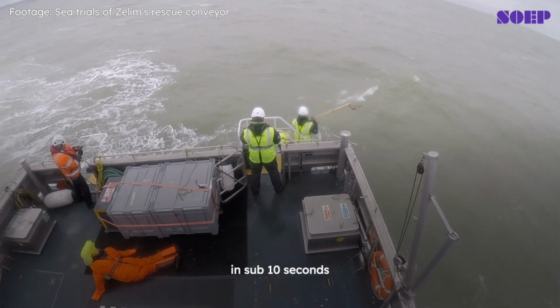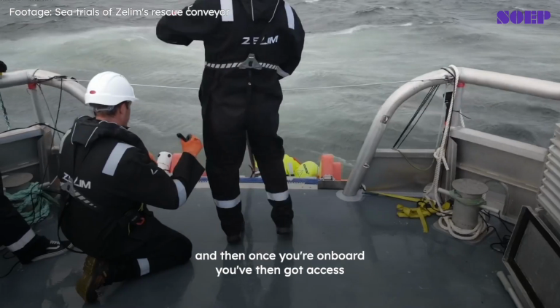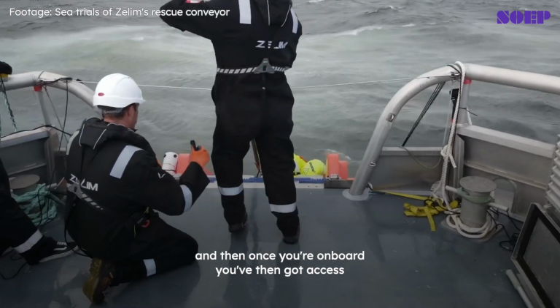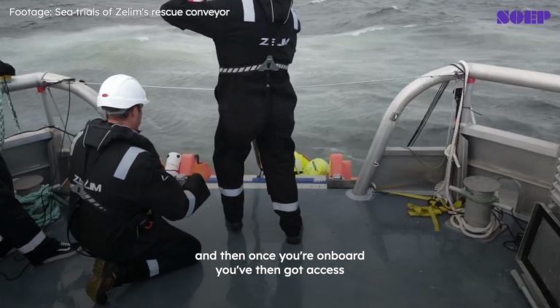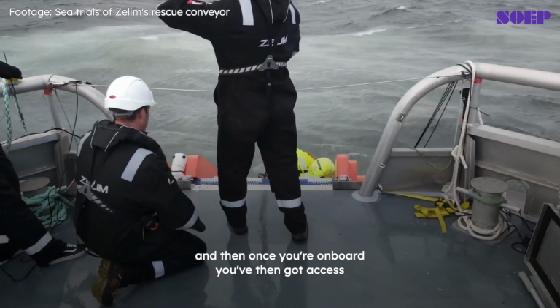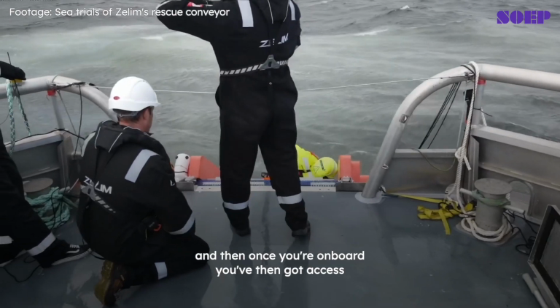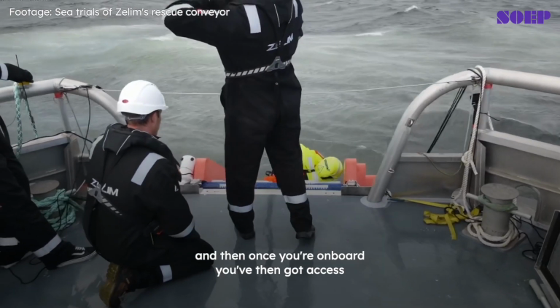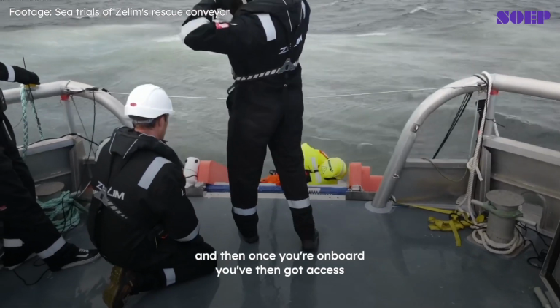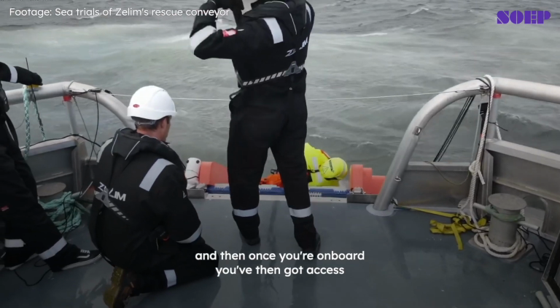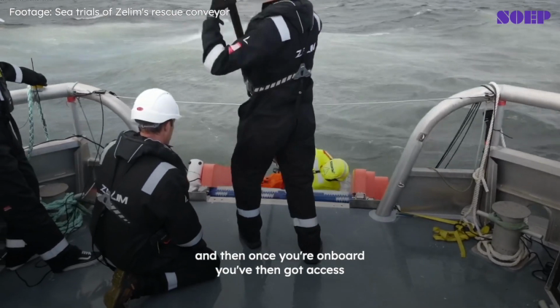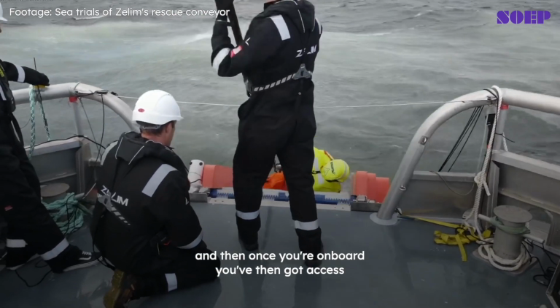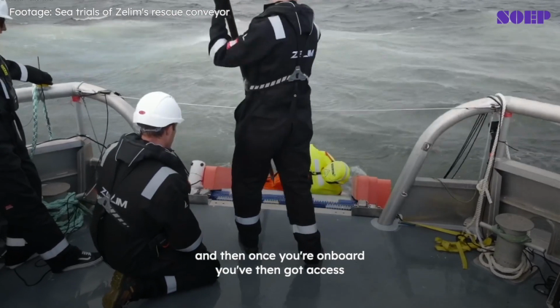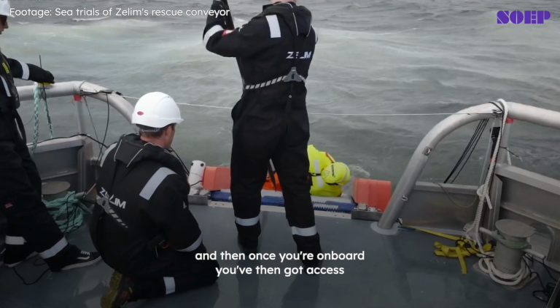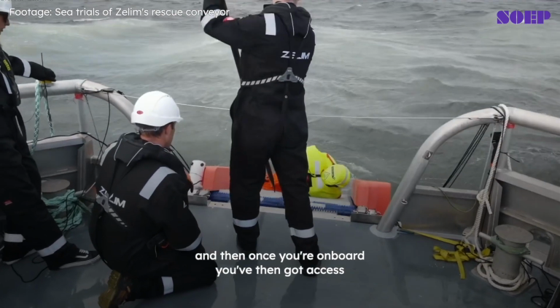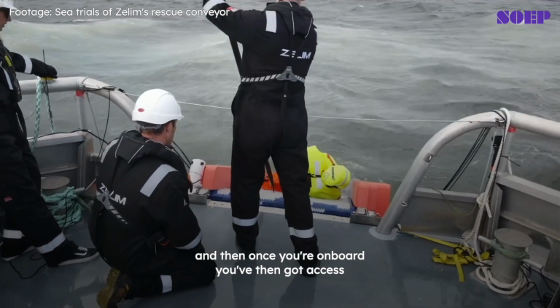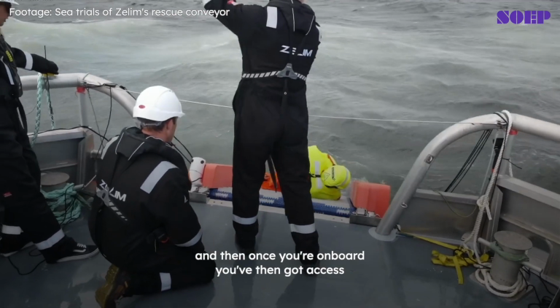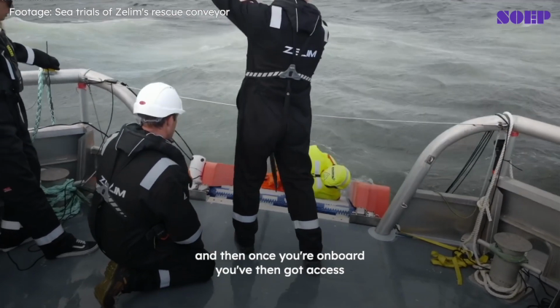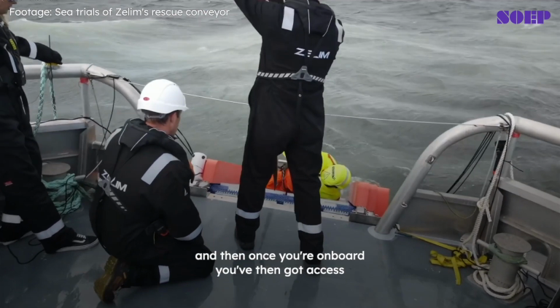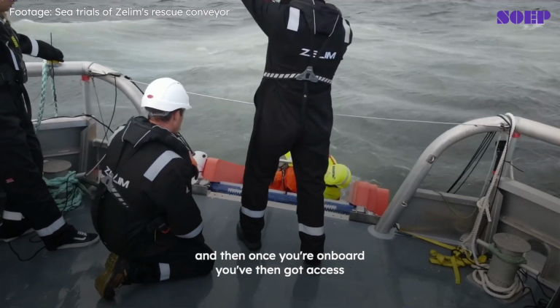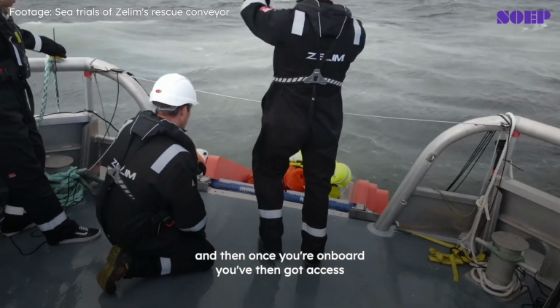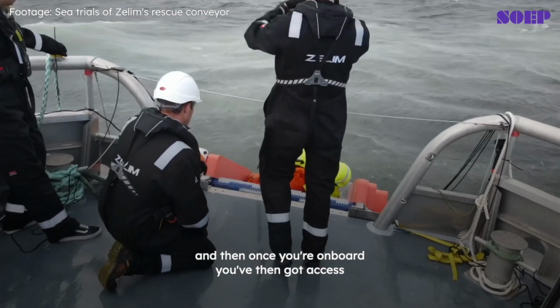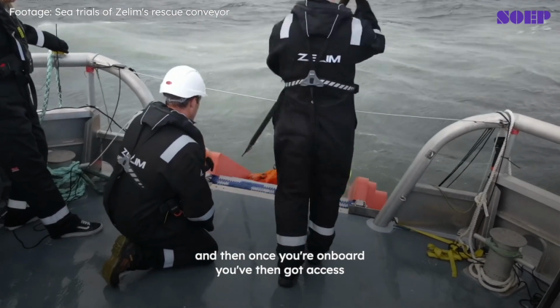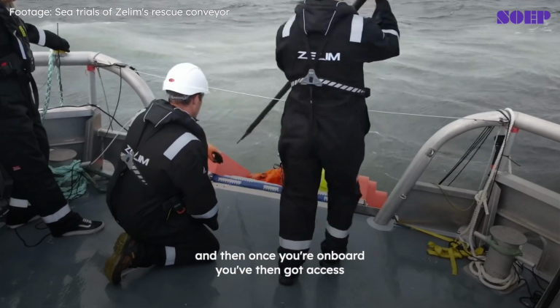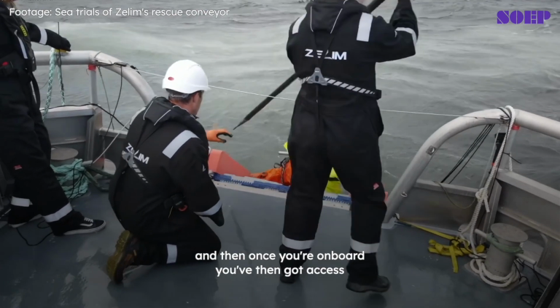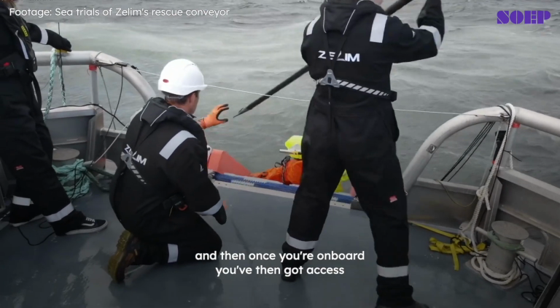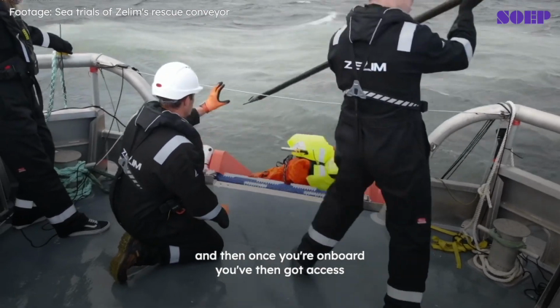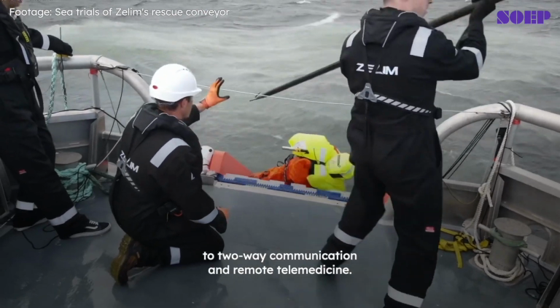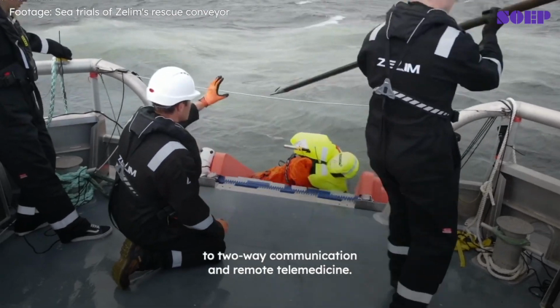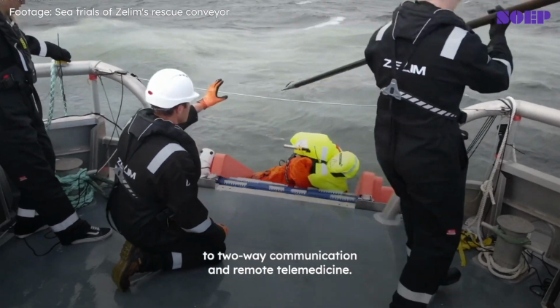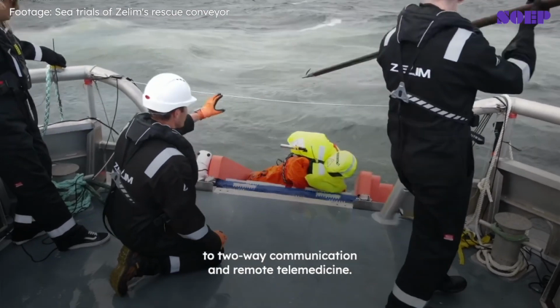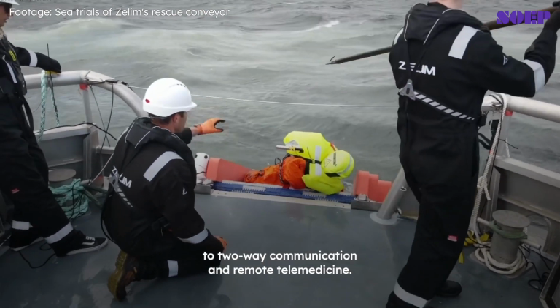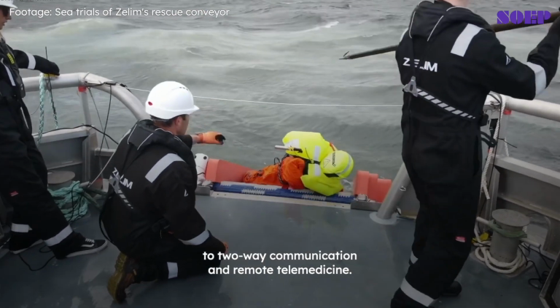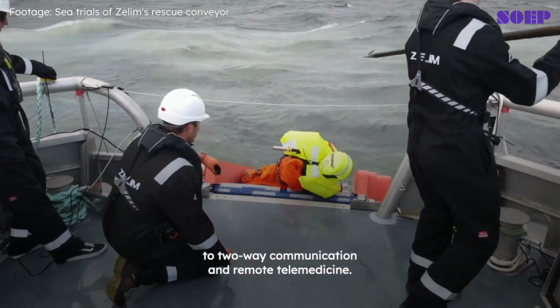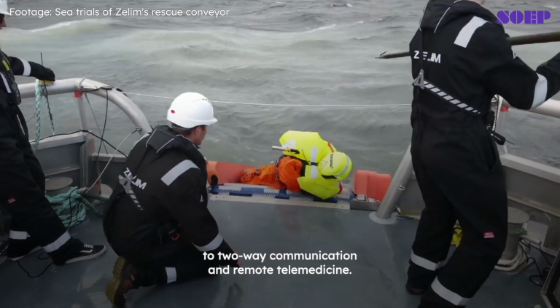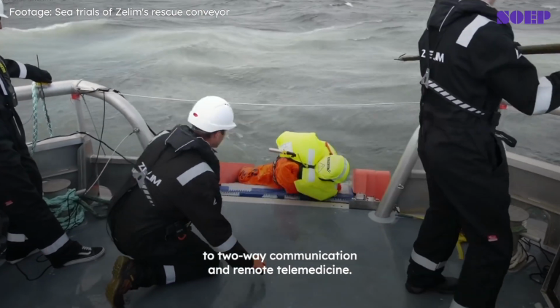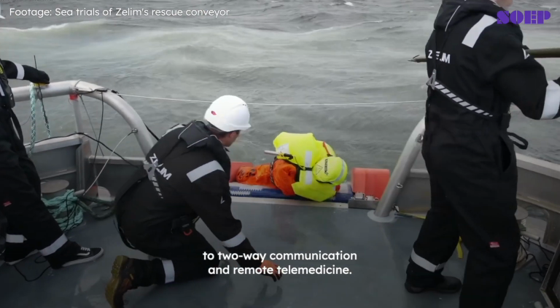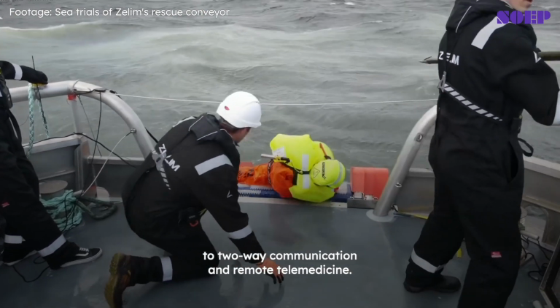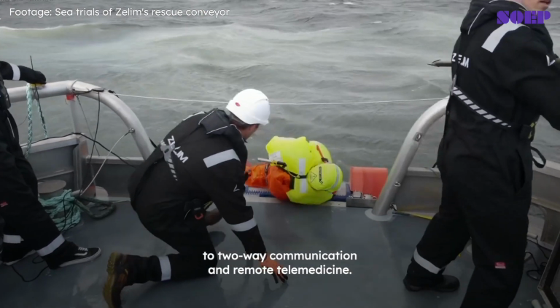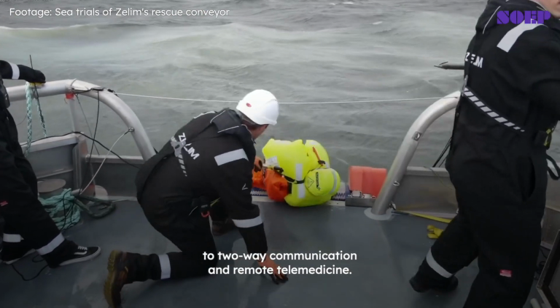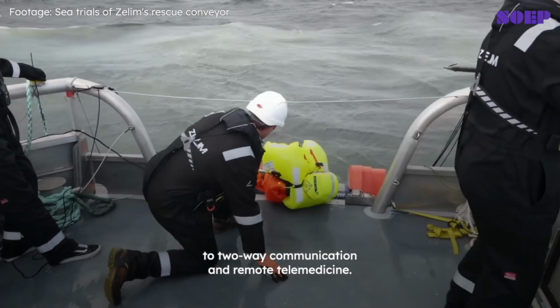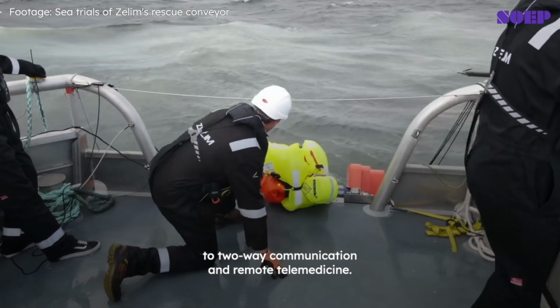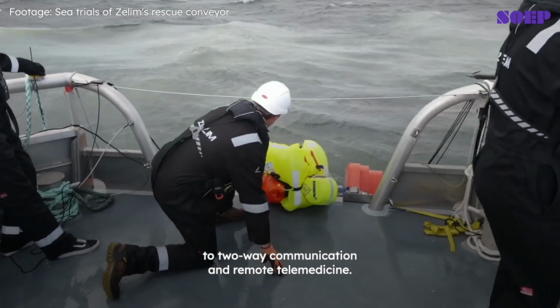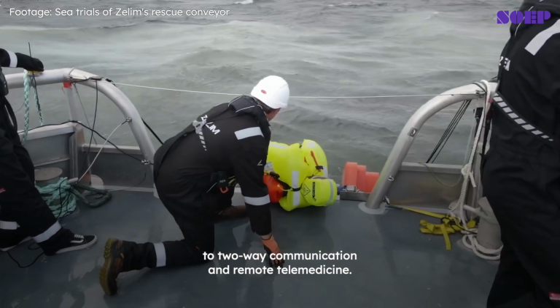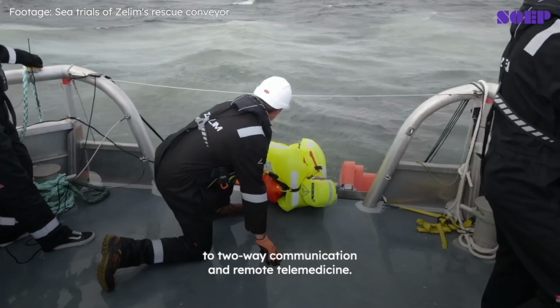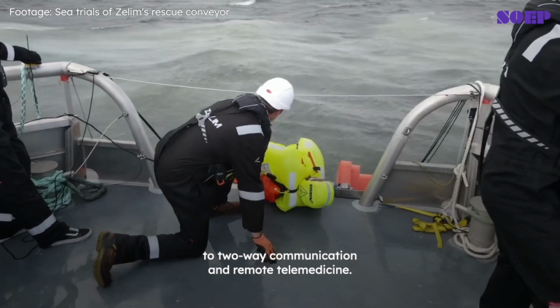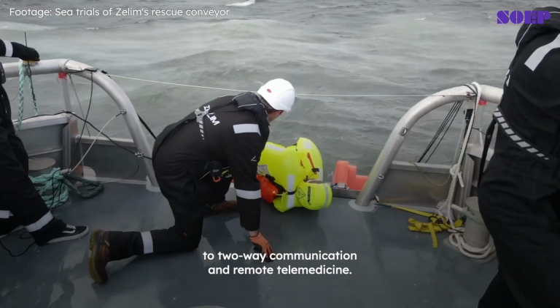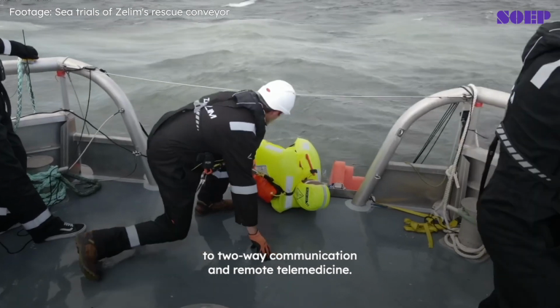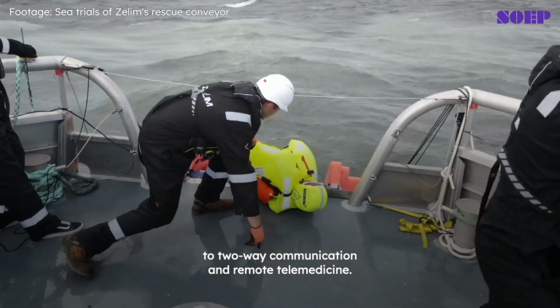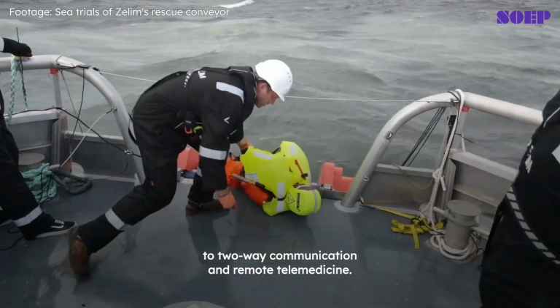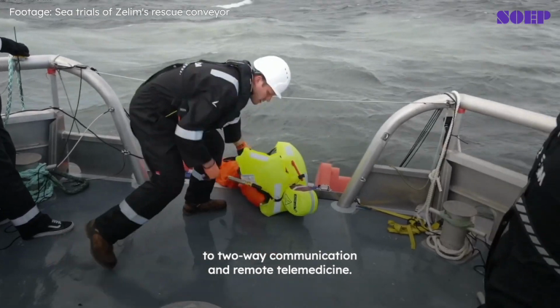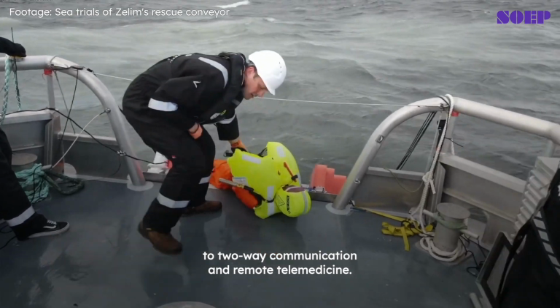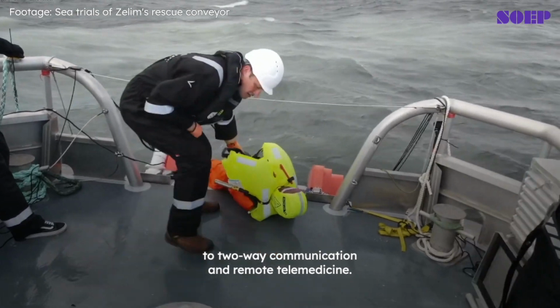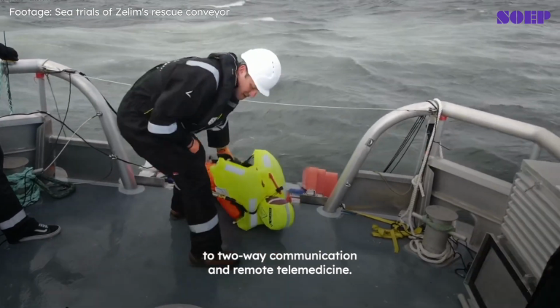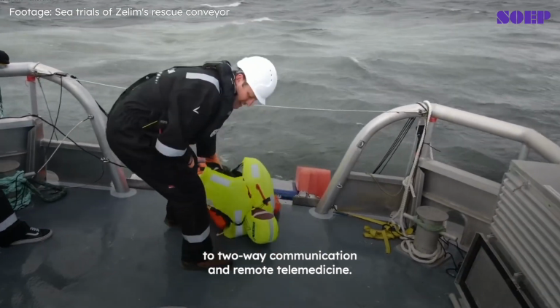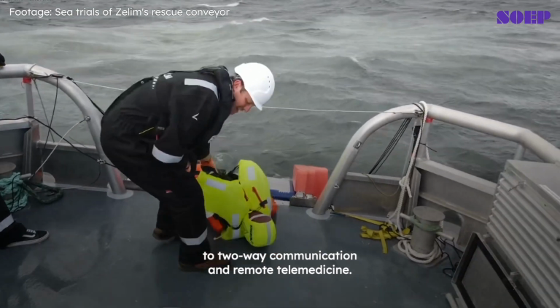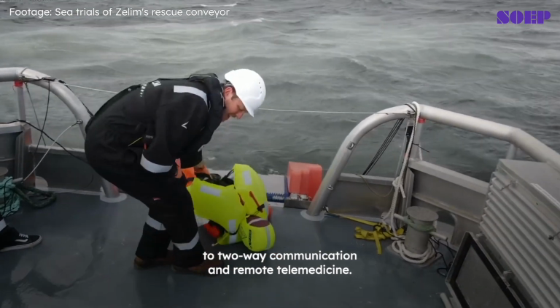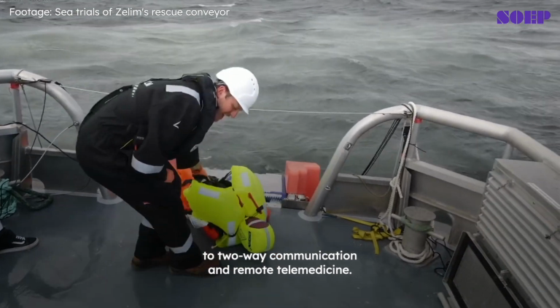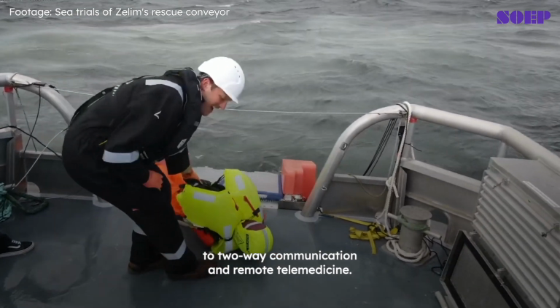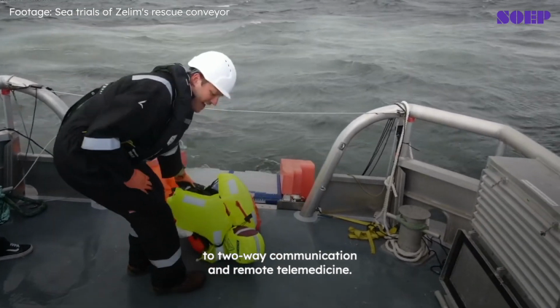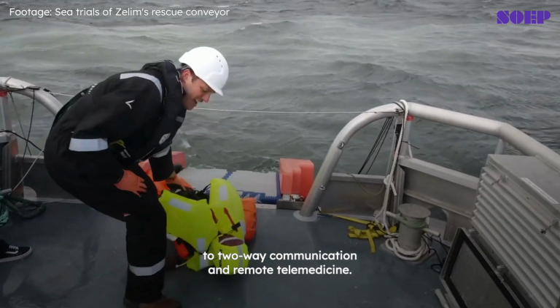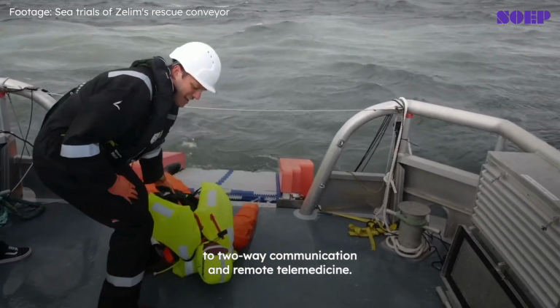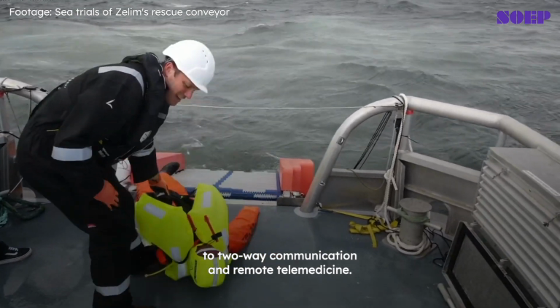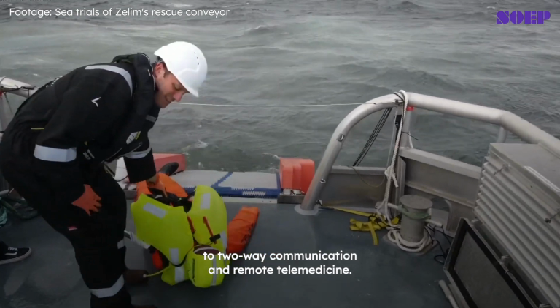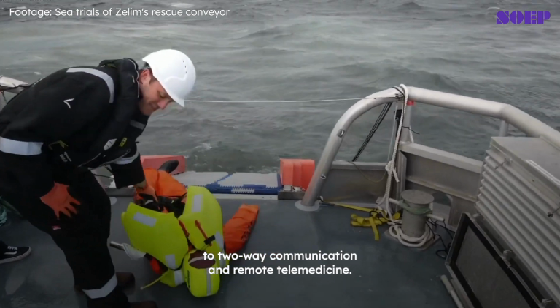Then once you're on board, you've got access to two-way communication and remote telemedicine.